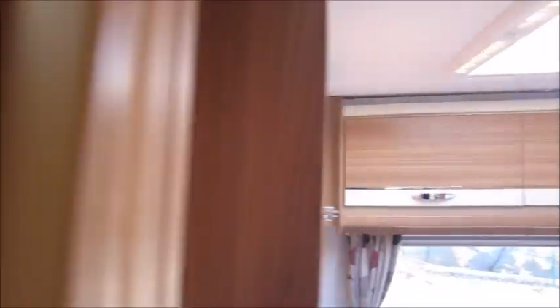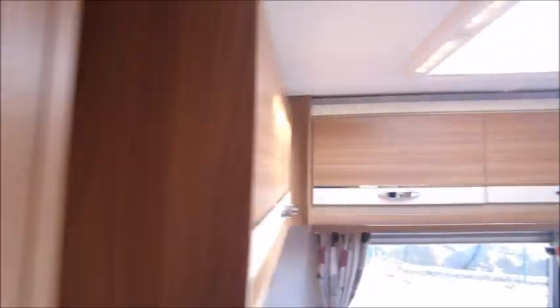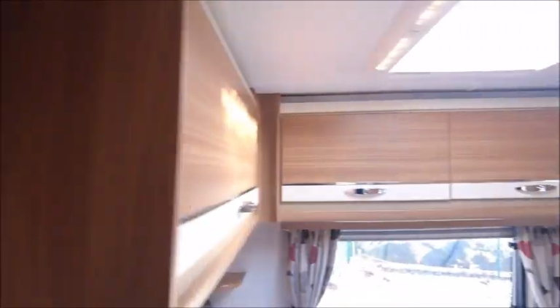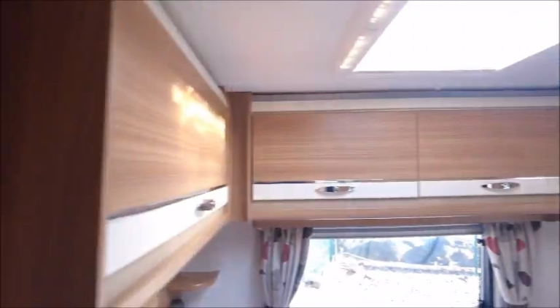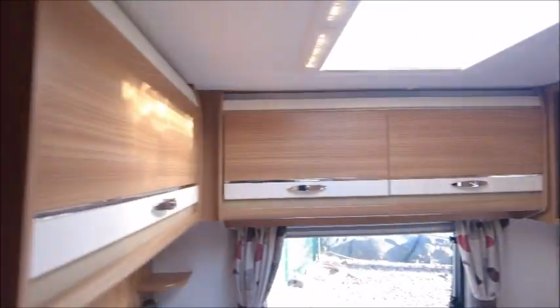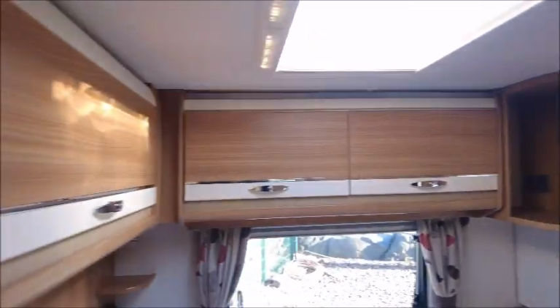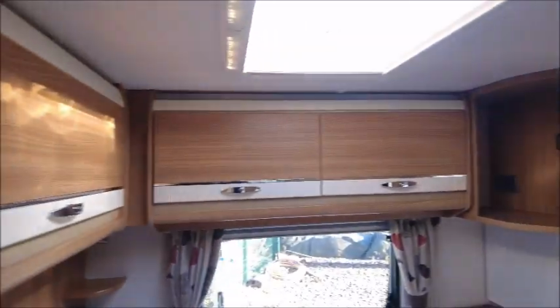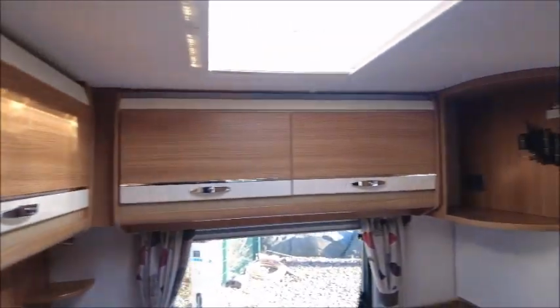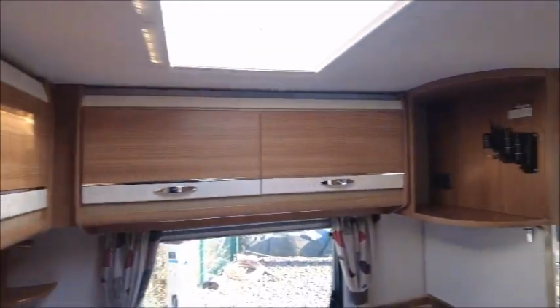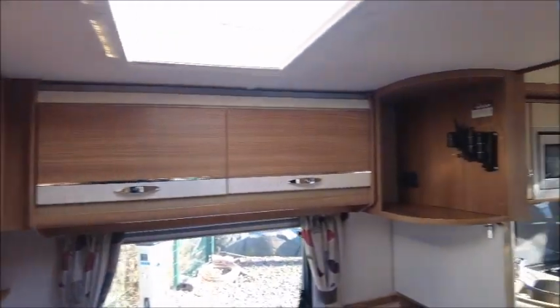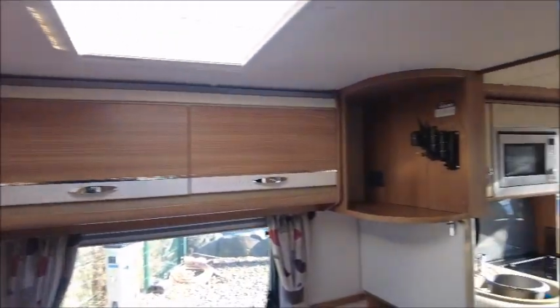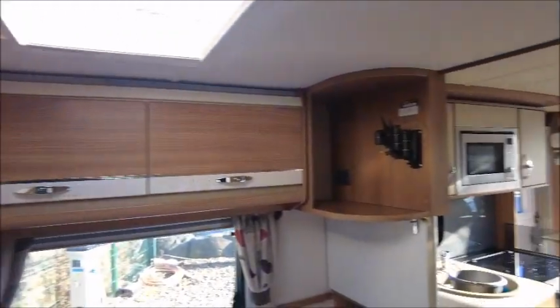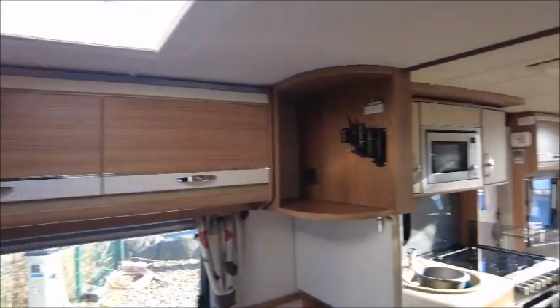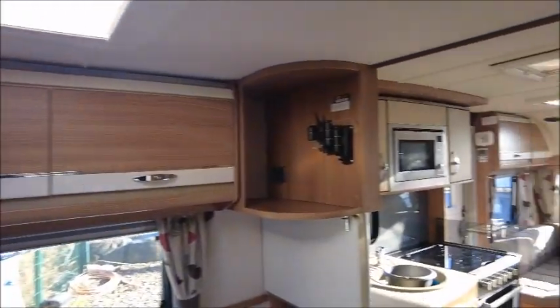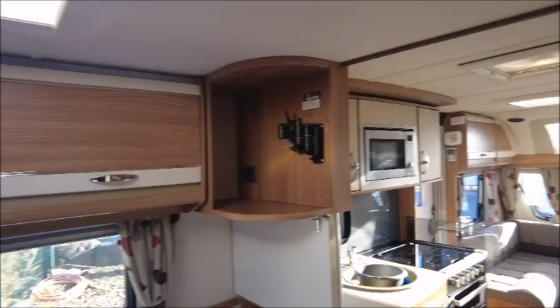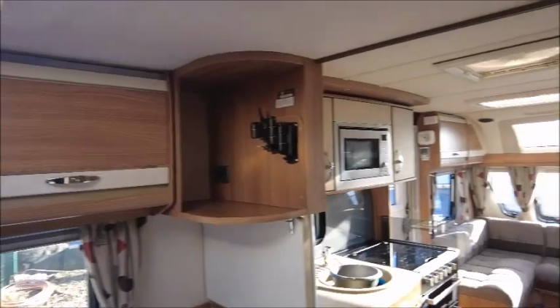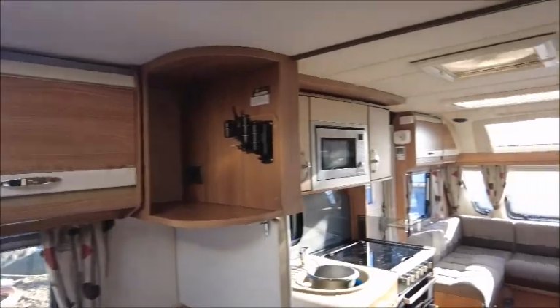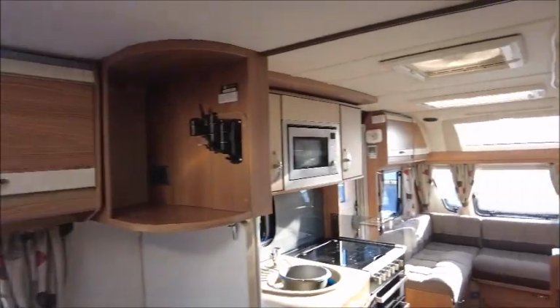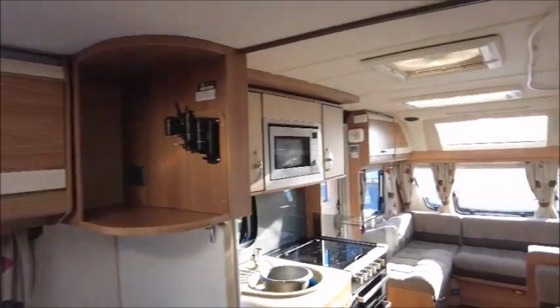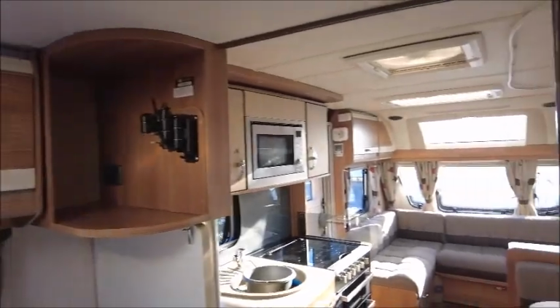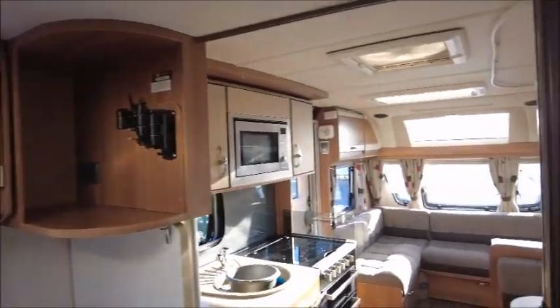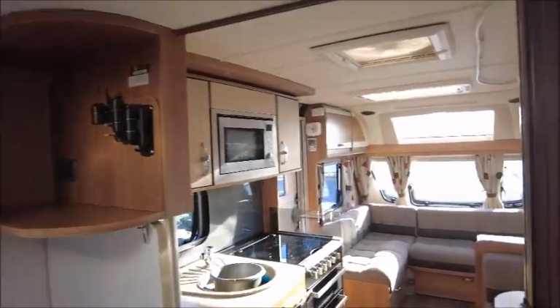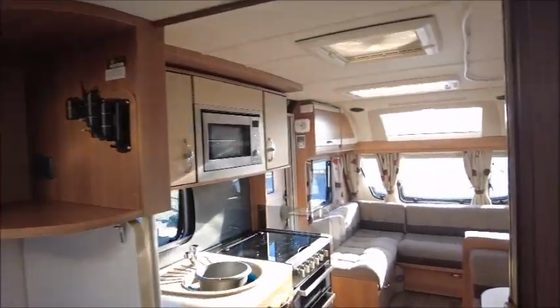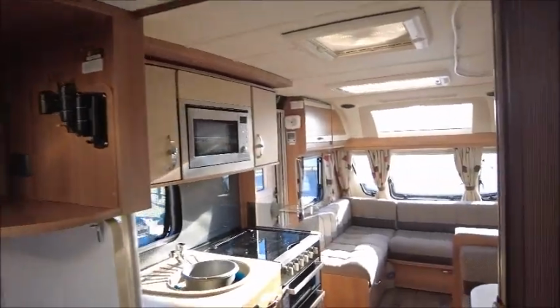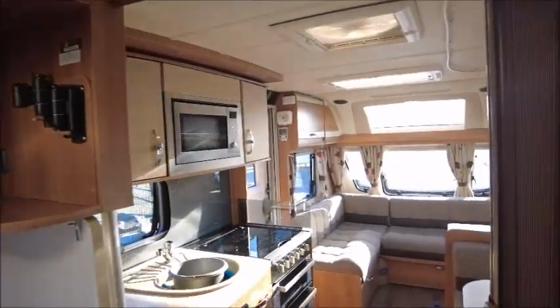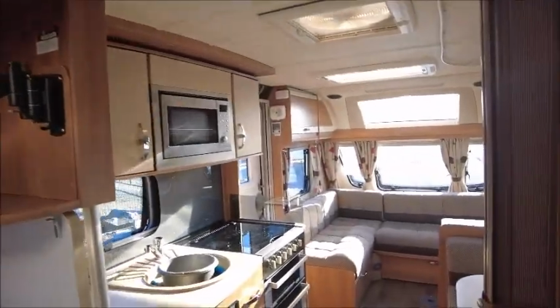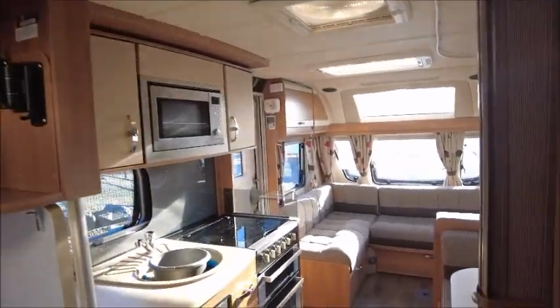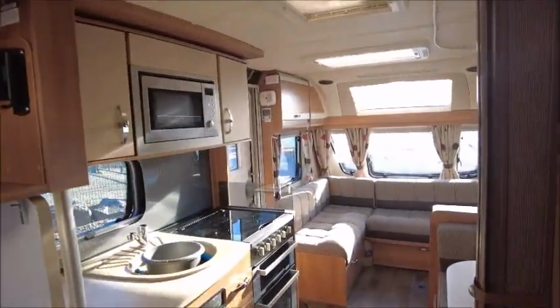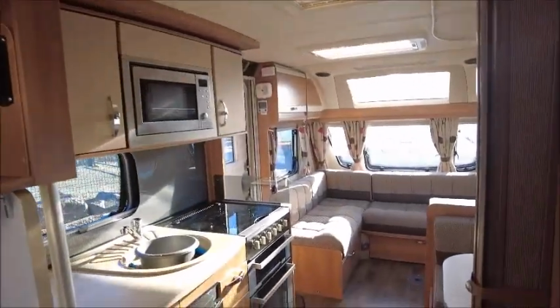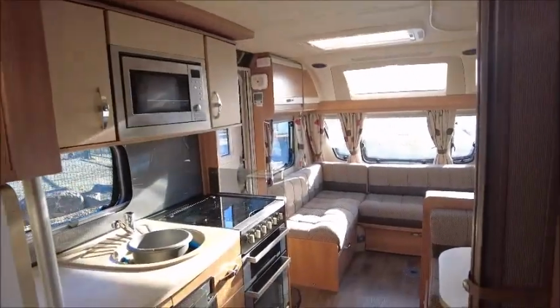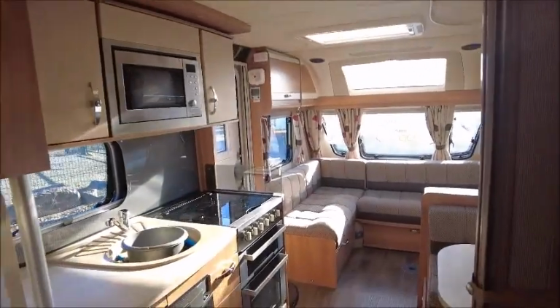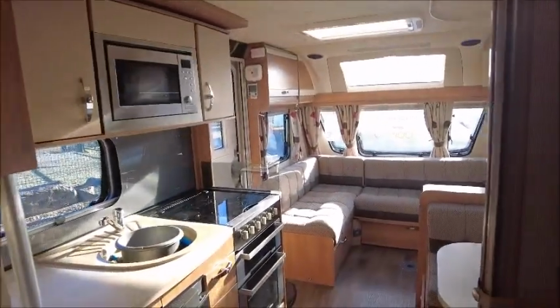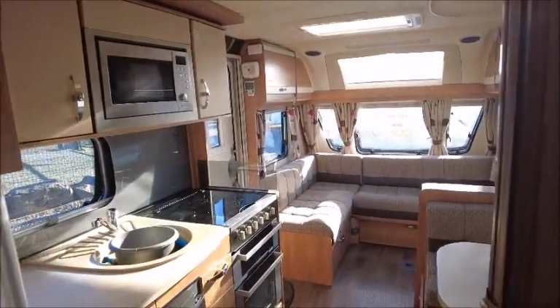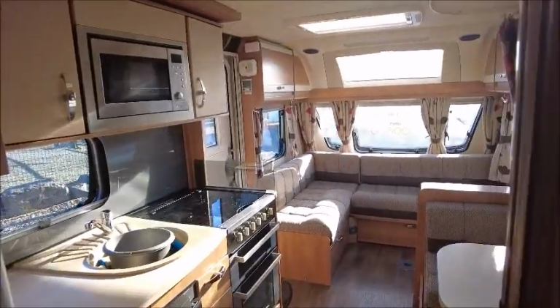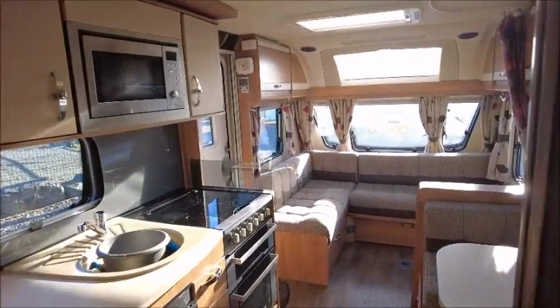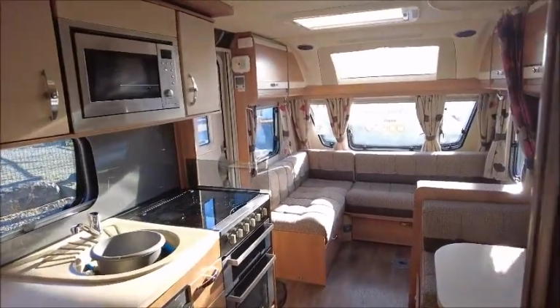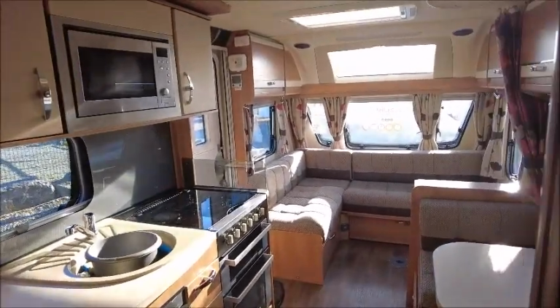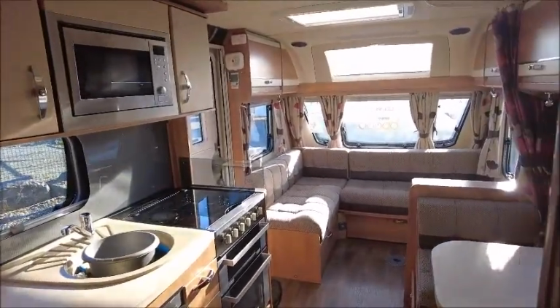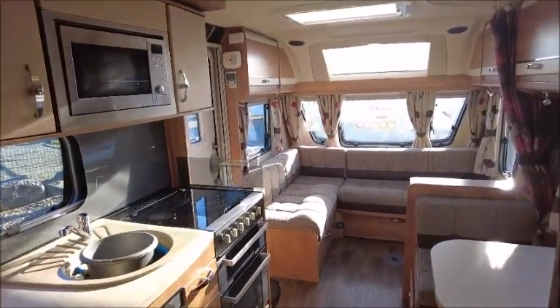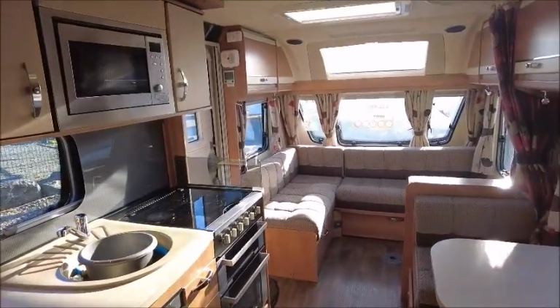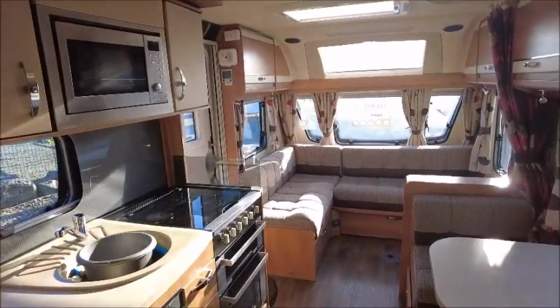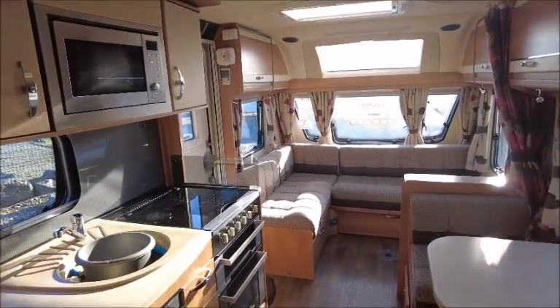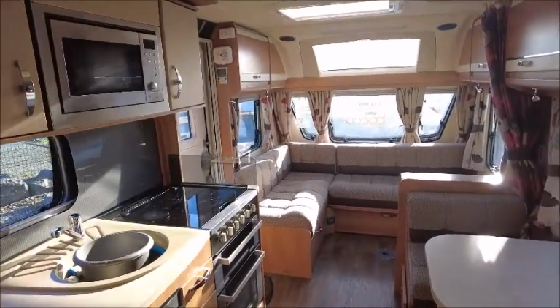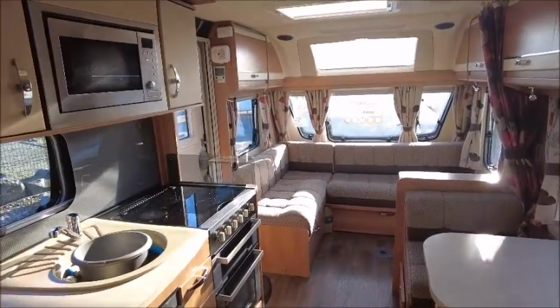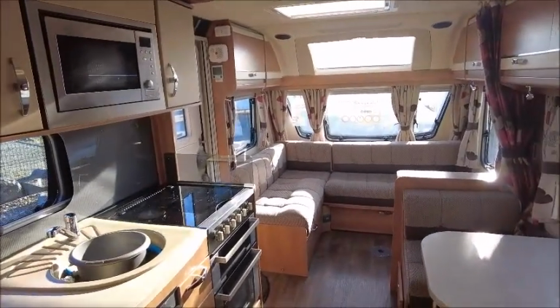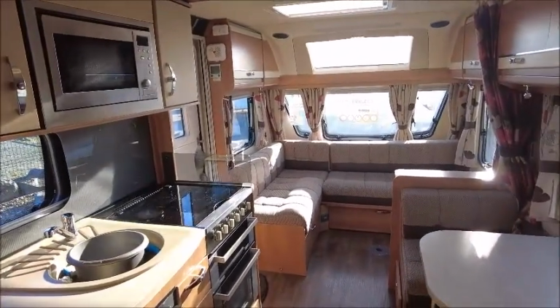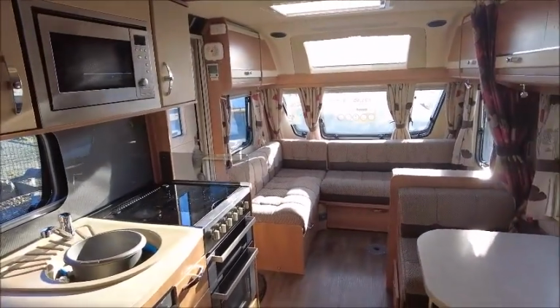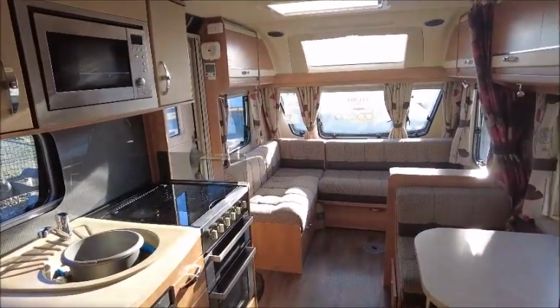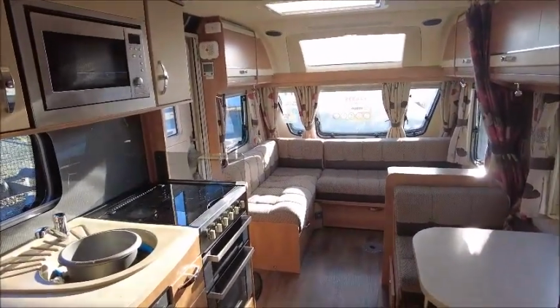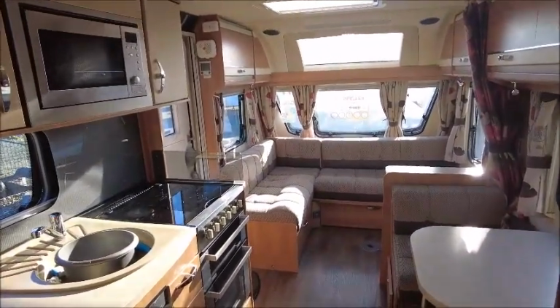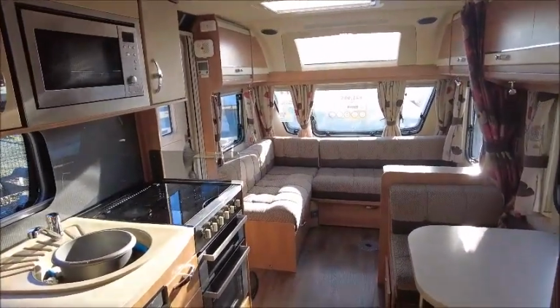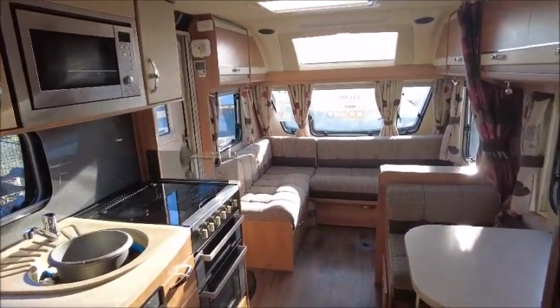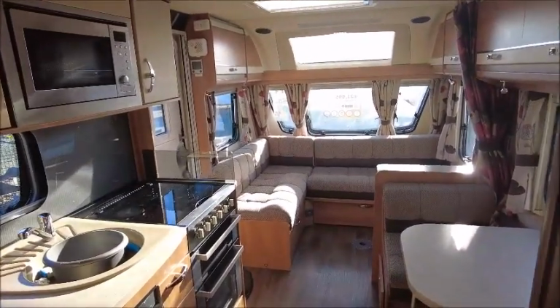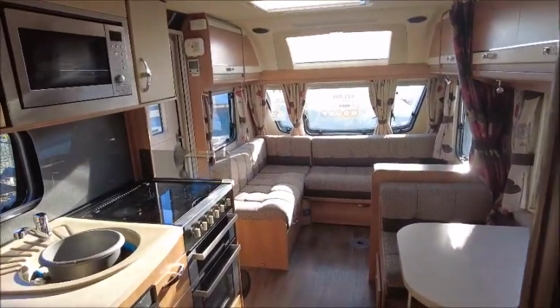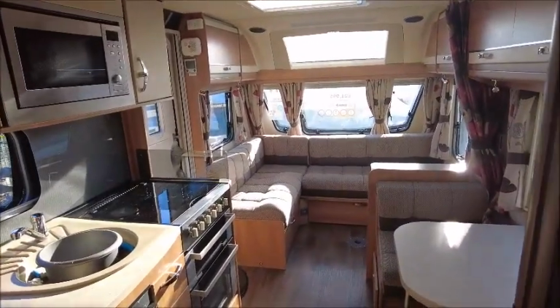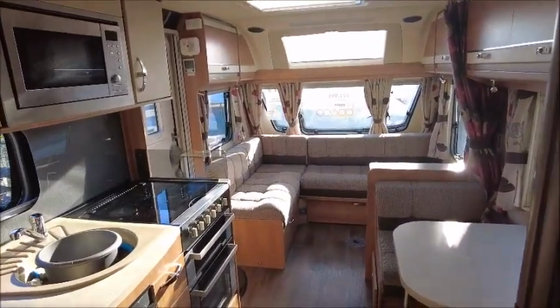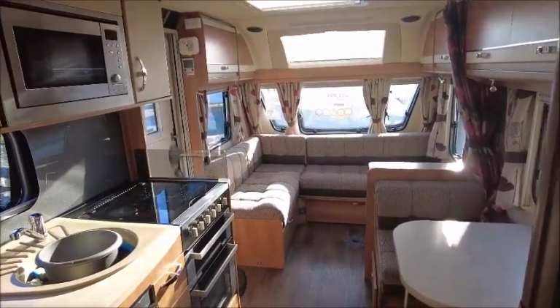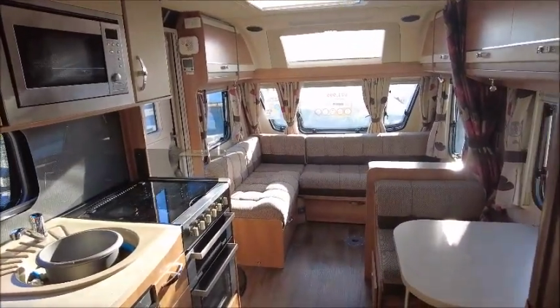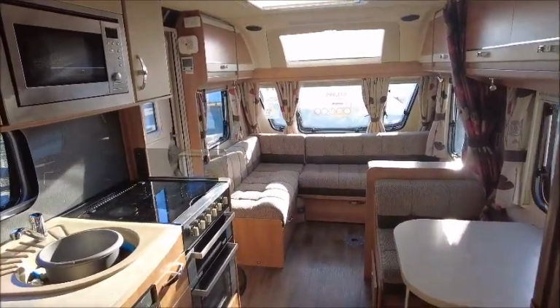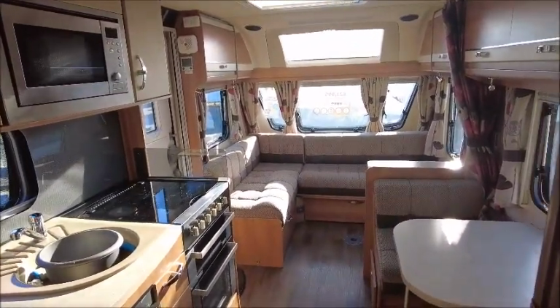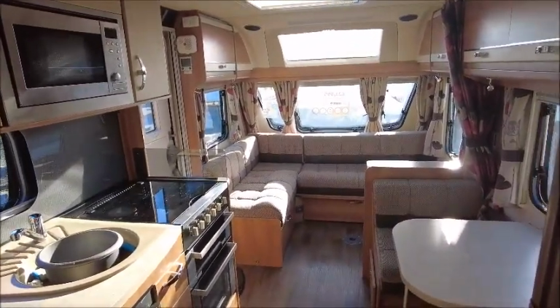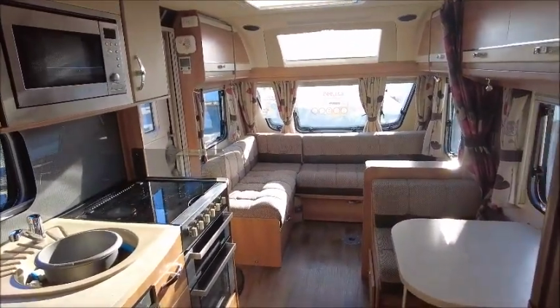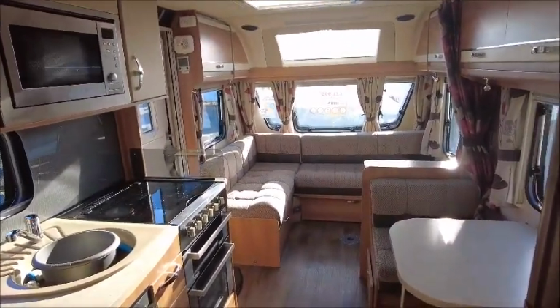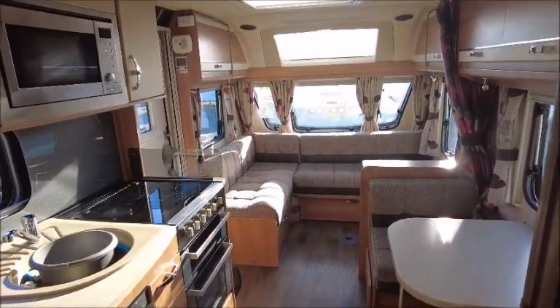So there you have it. This caravan is for sale at Style Pleasure in Shrewsbury. Please get in touch for more details. Thank you.